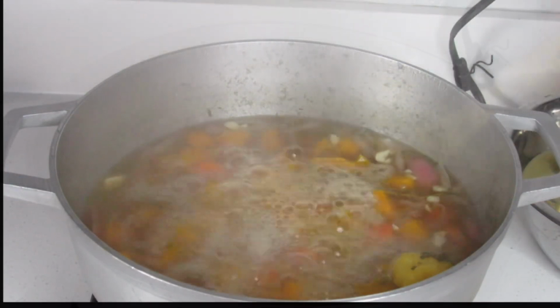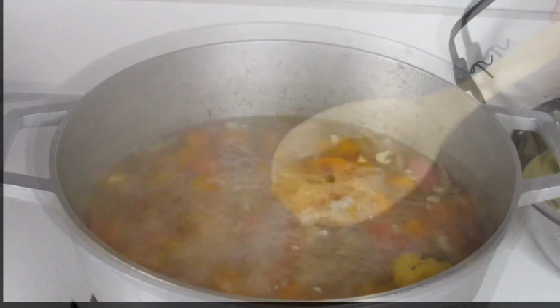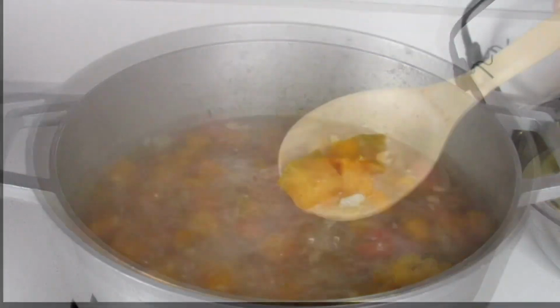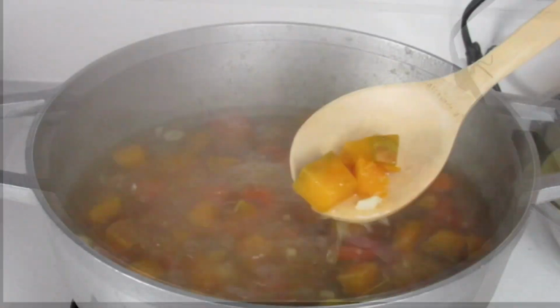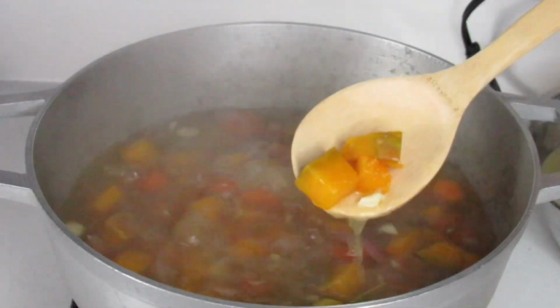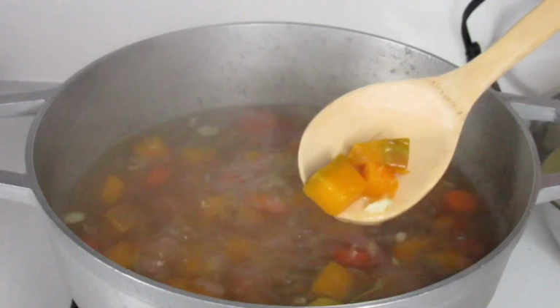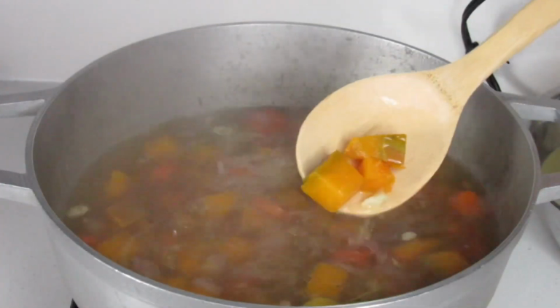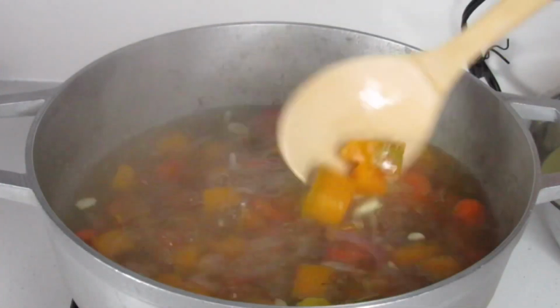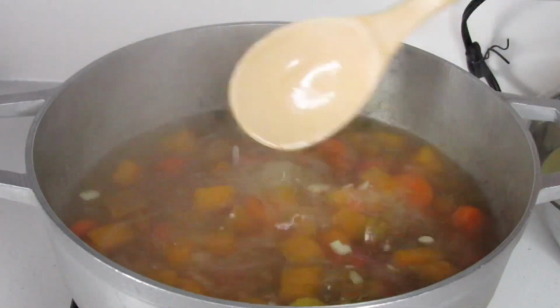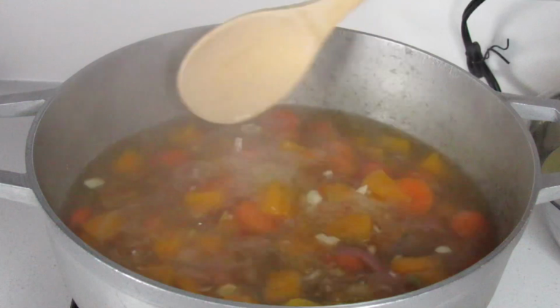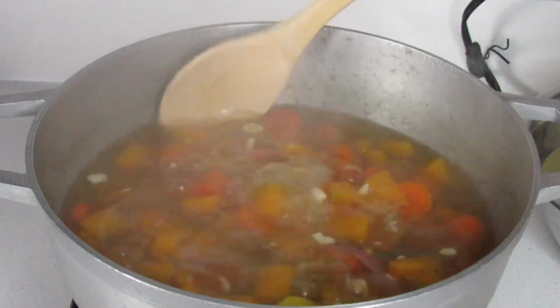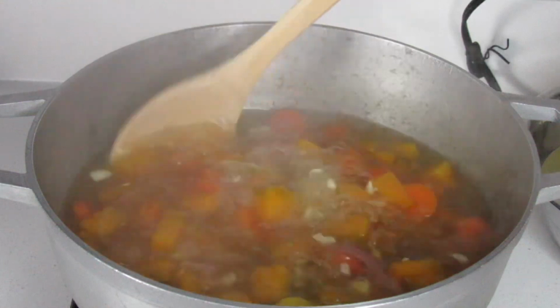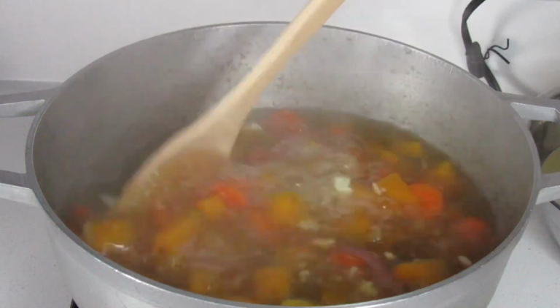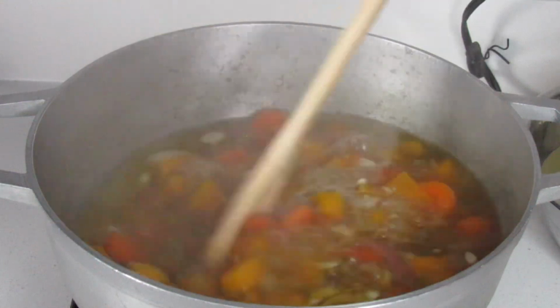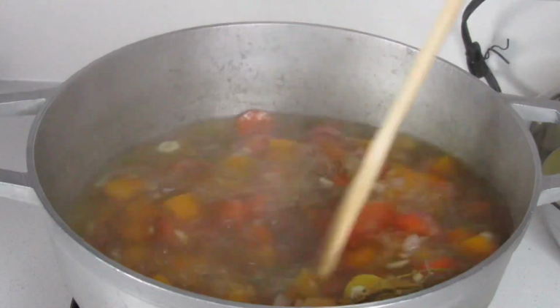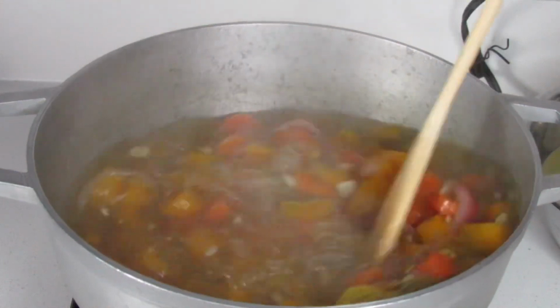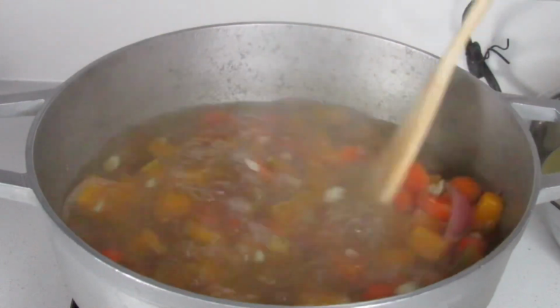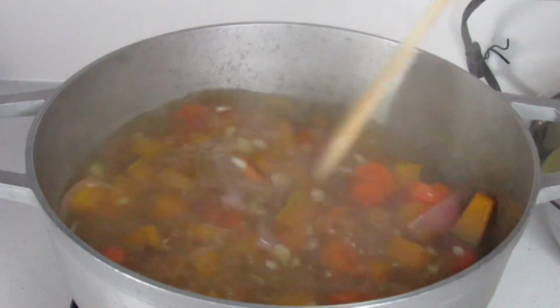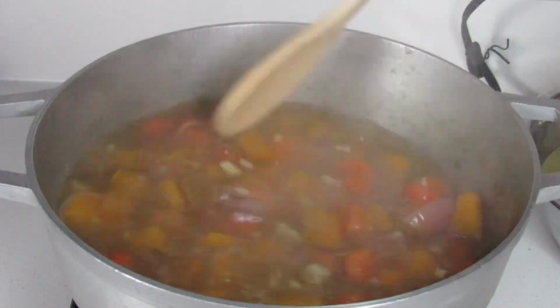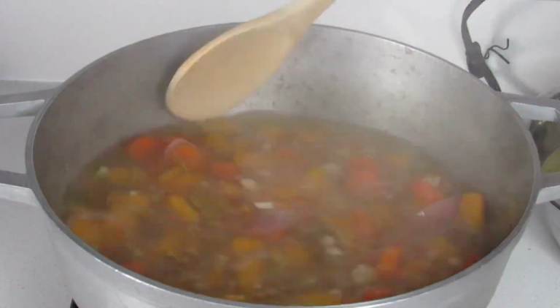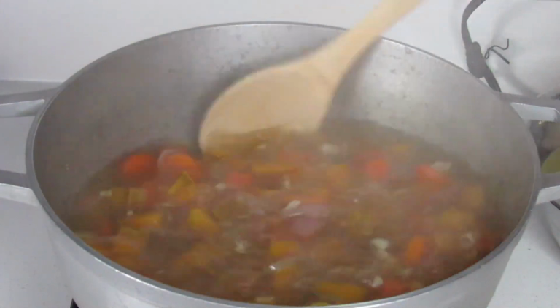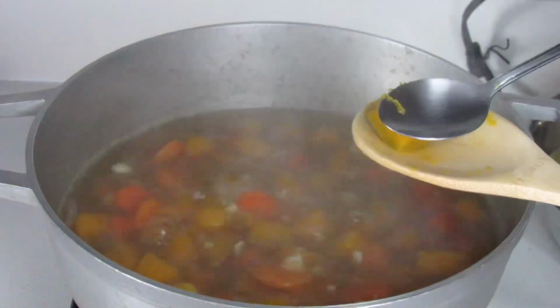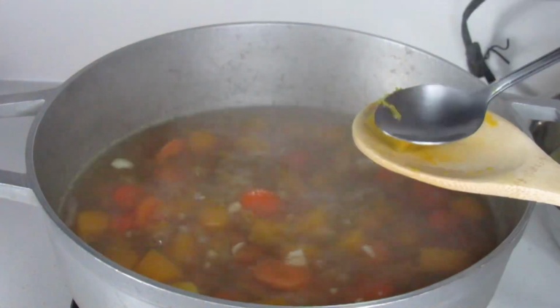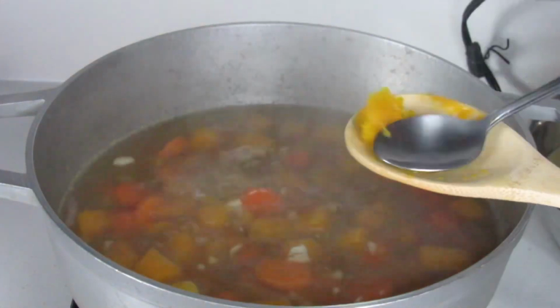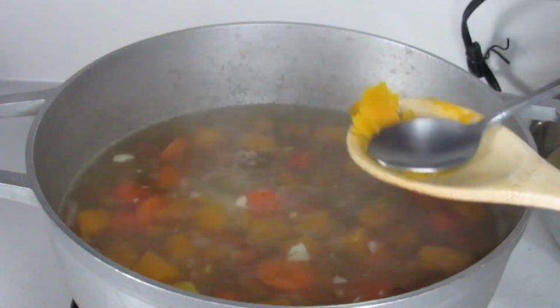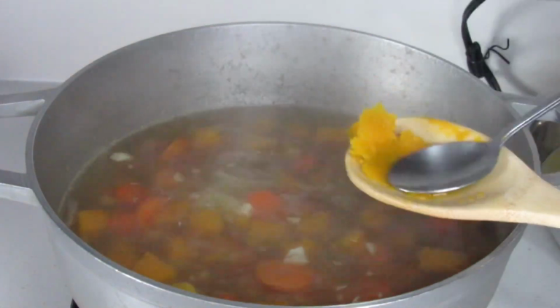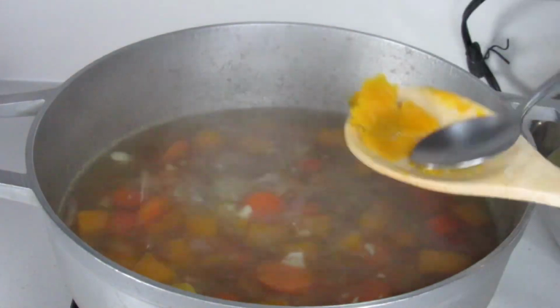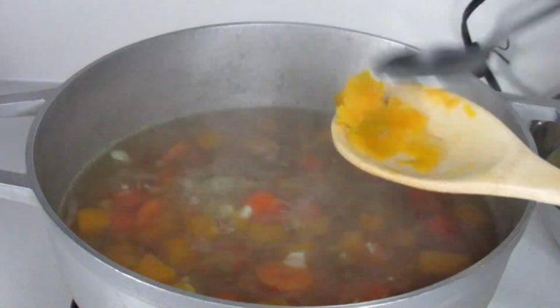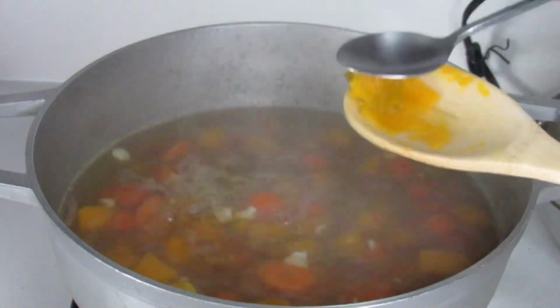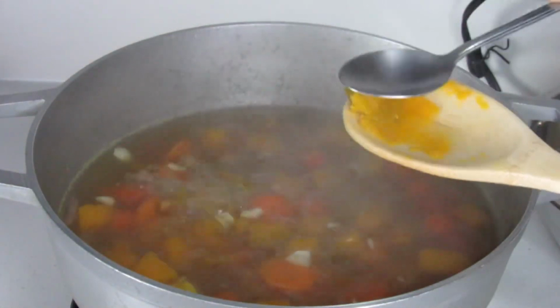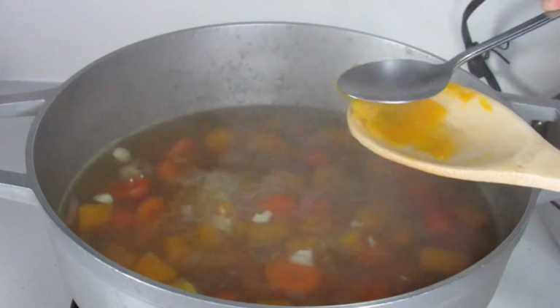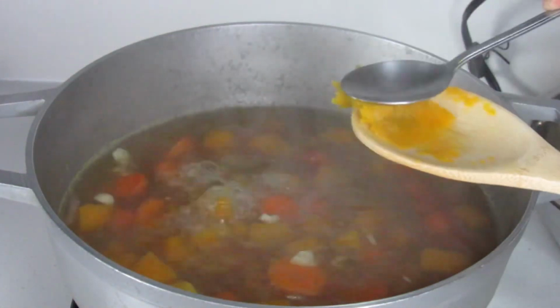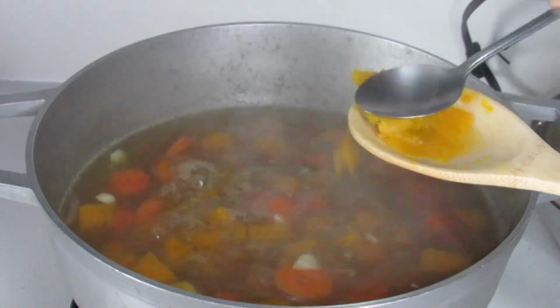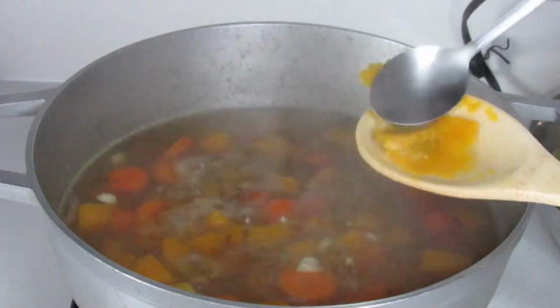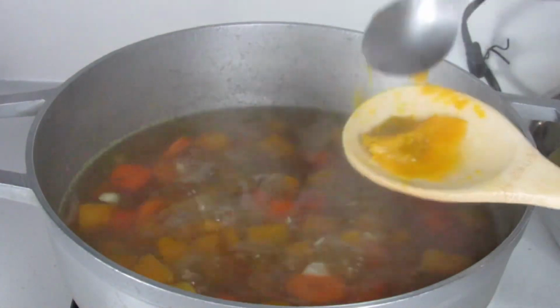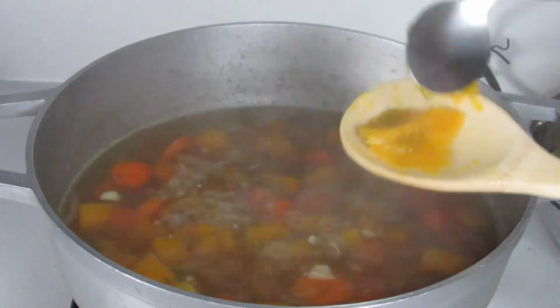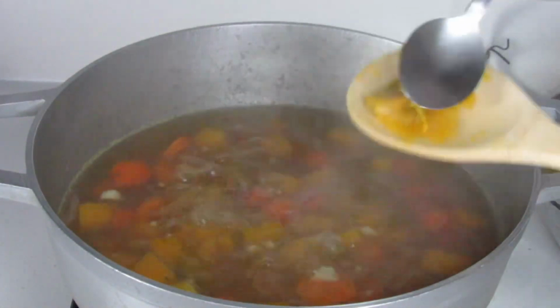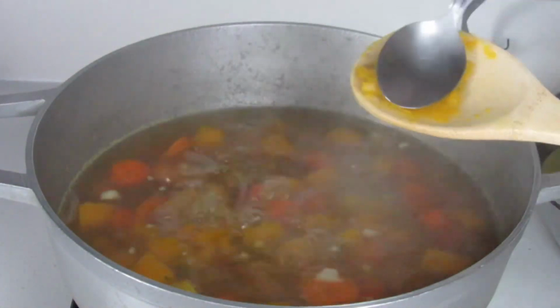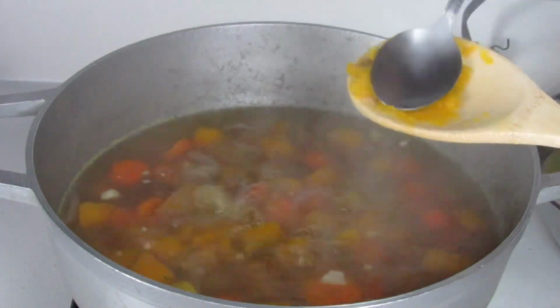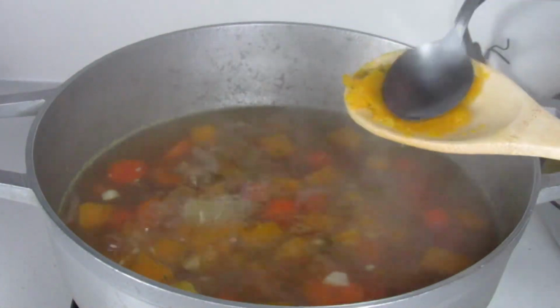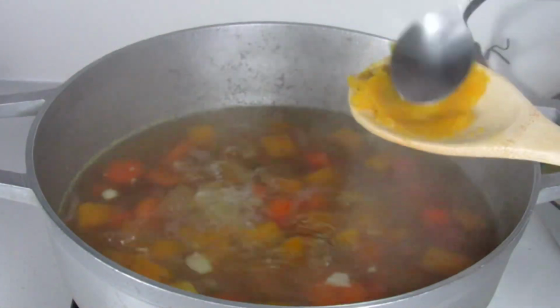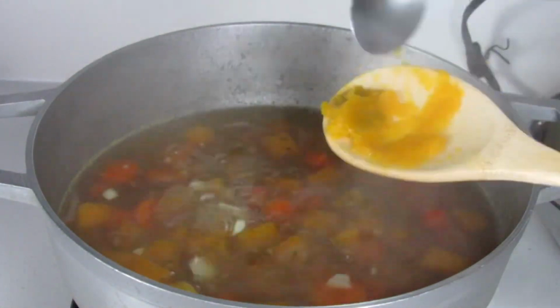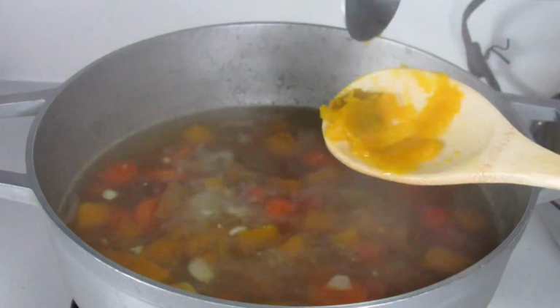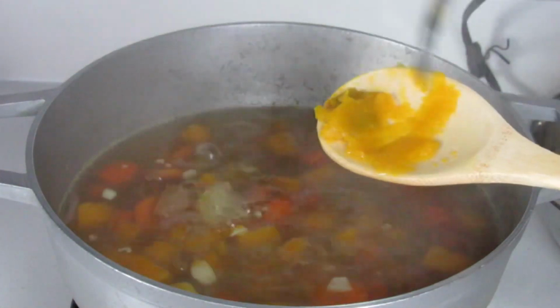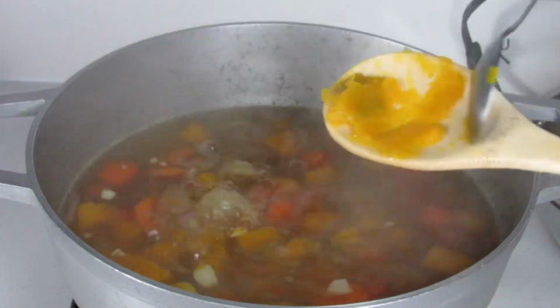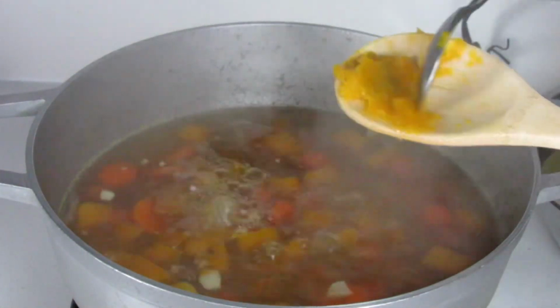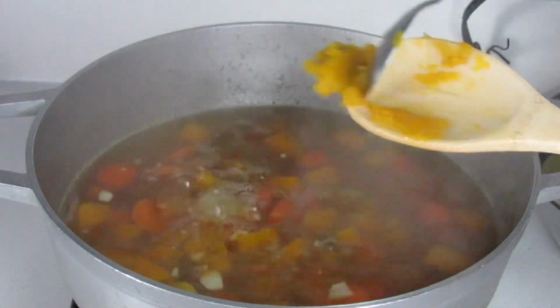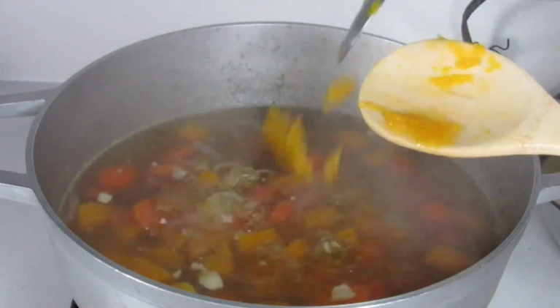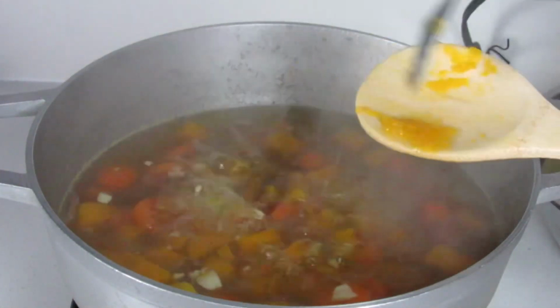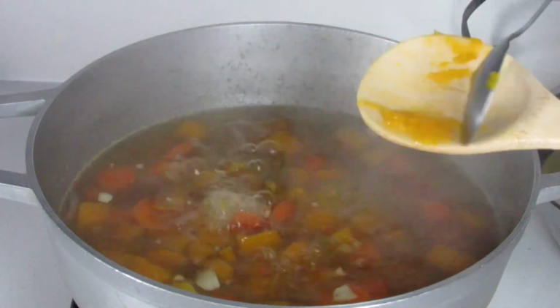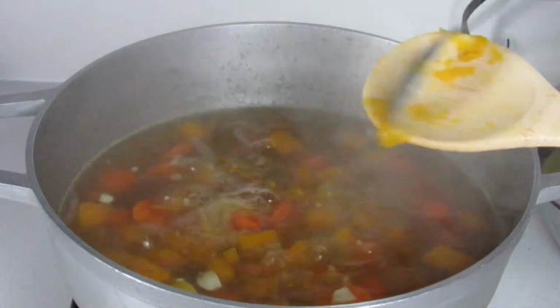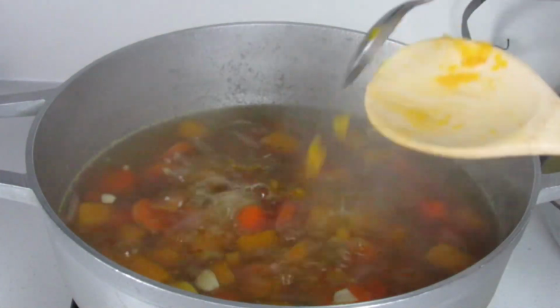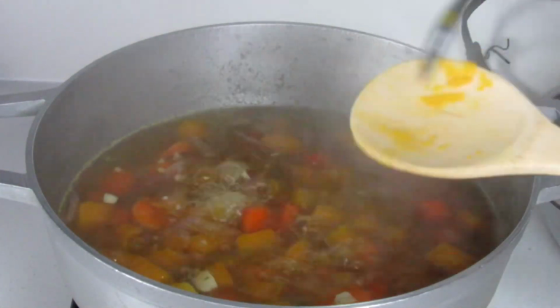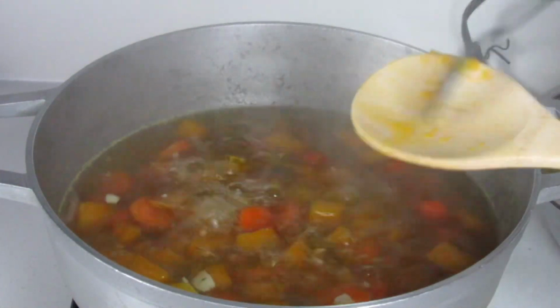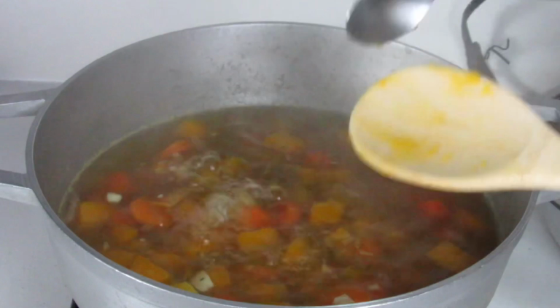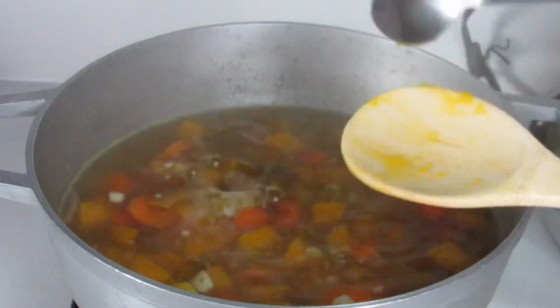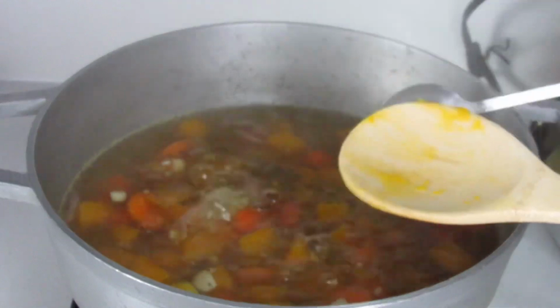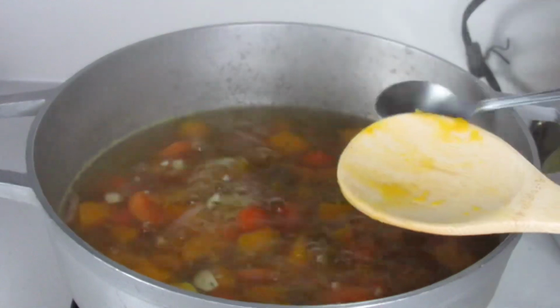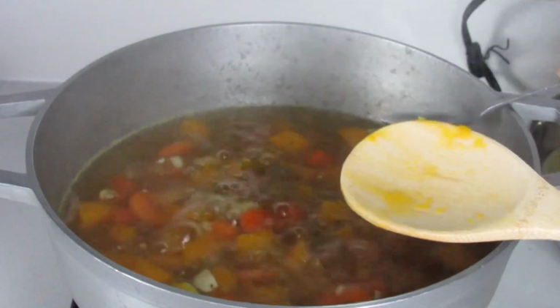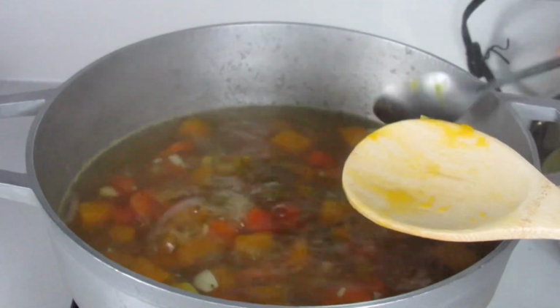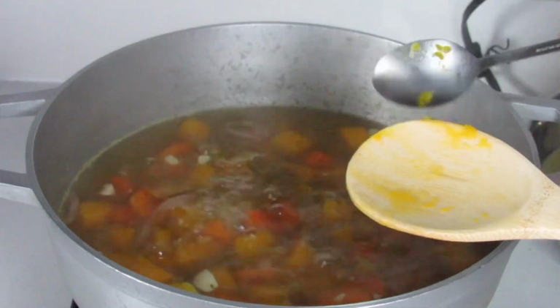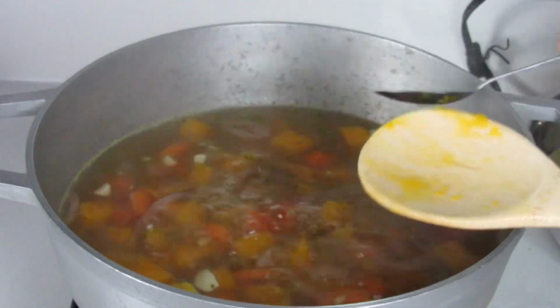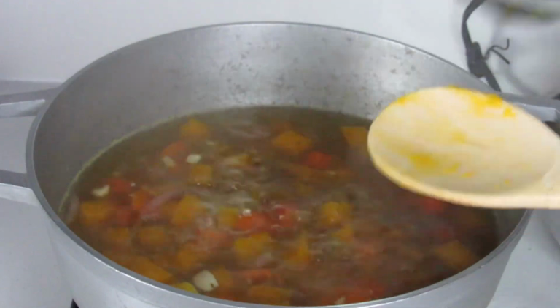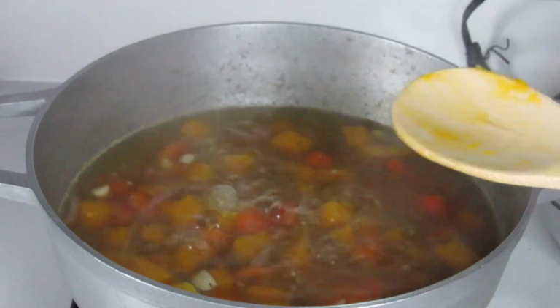At this point the pumpkin is cooked. What I'm going to do is remove half of the contents, blend it, and pour it back into the pot.